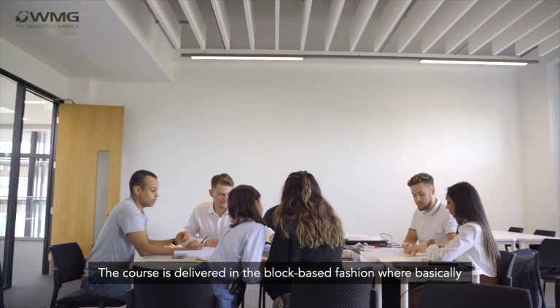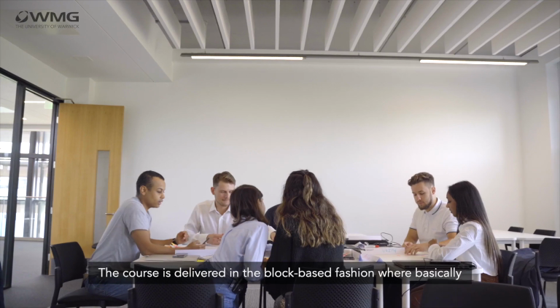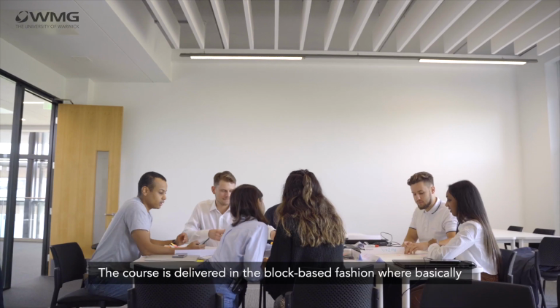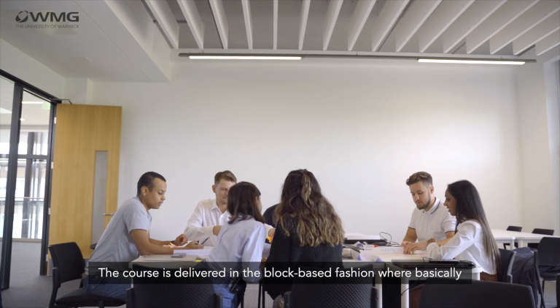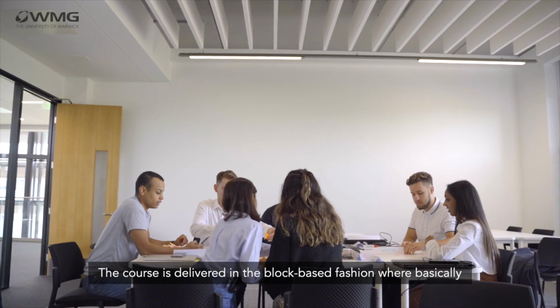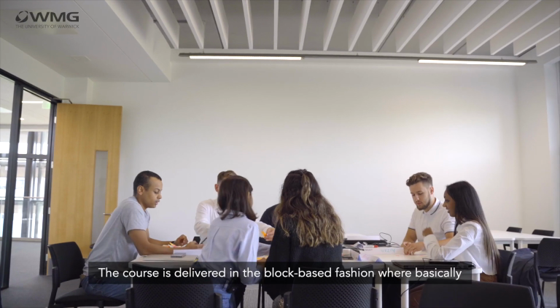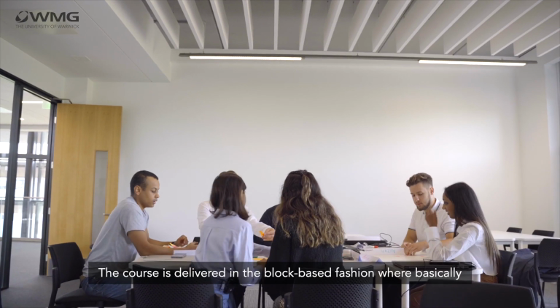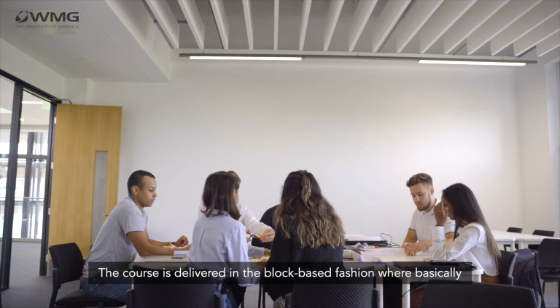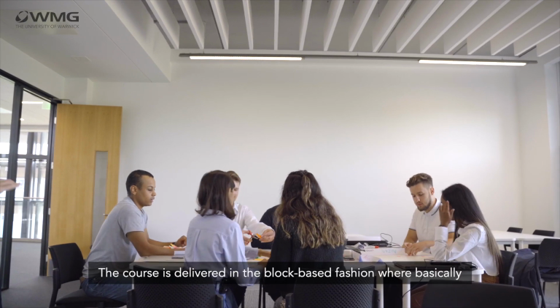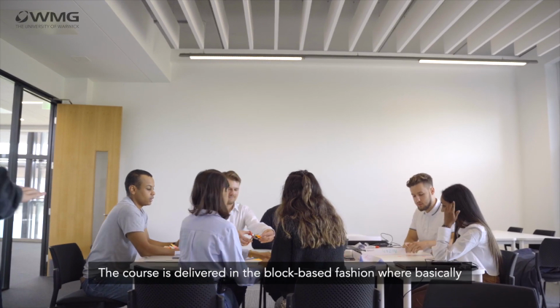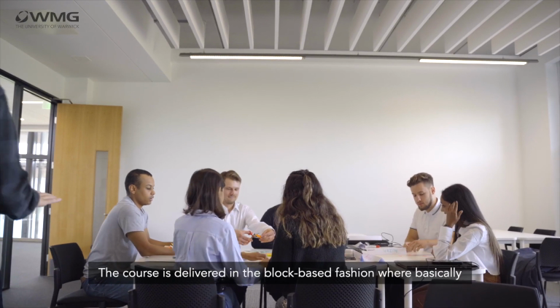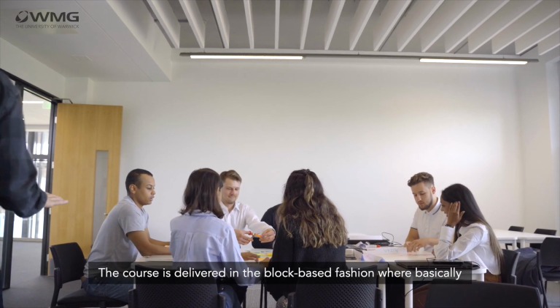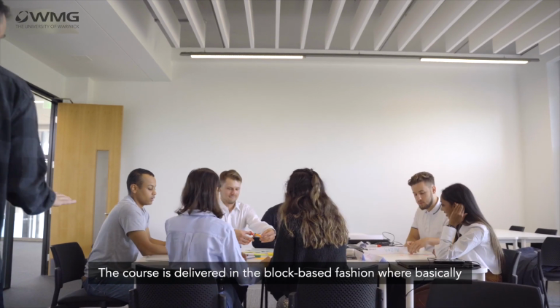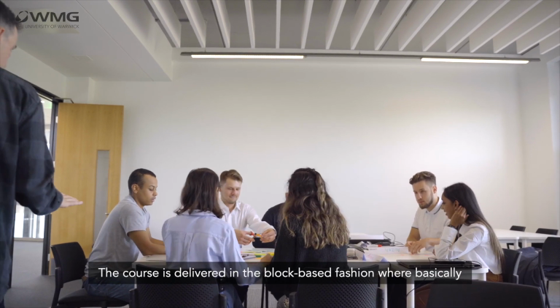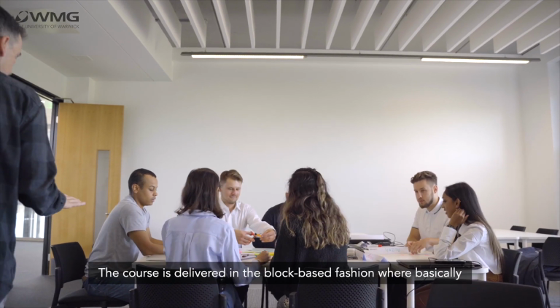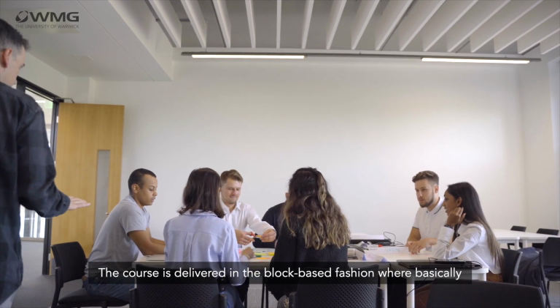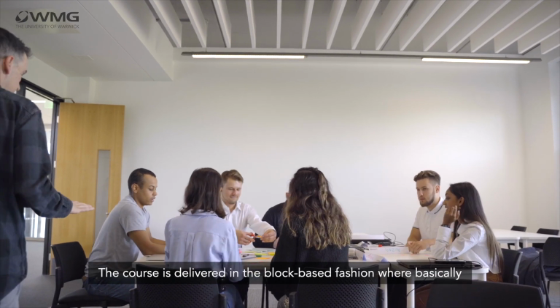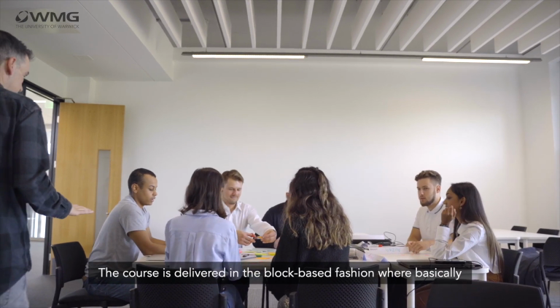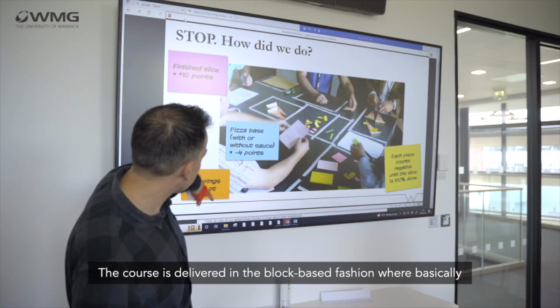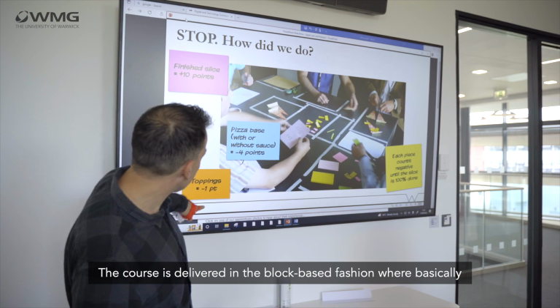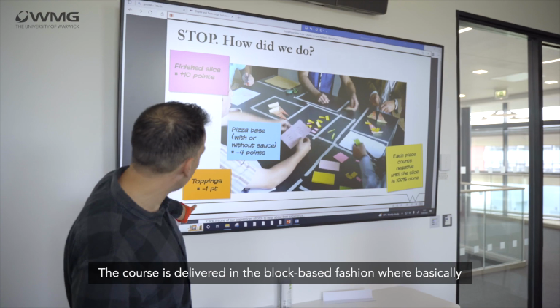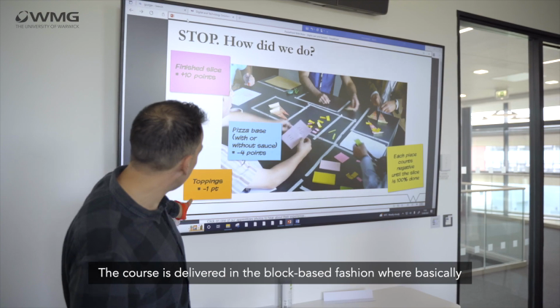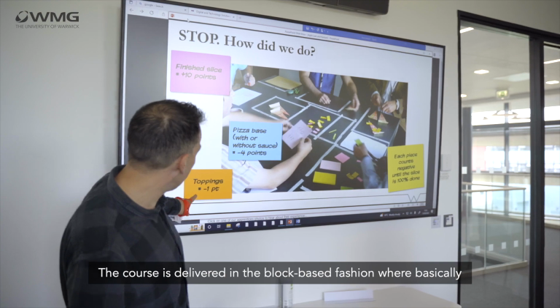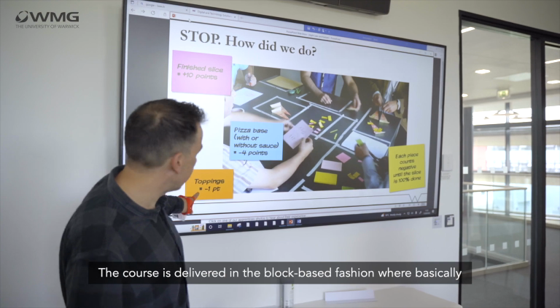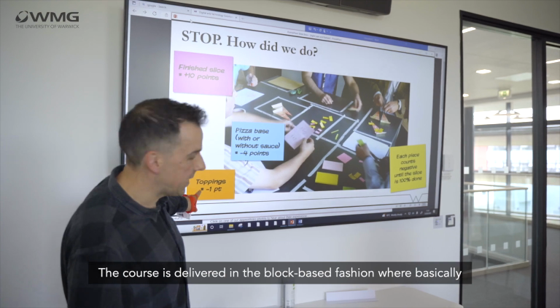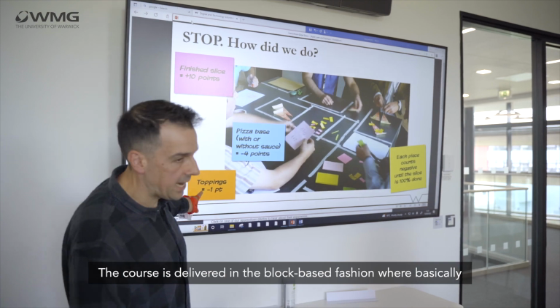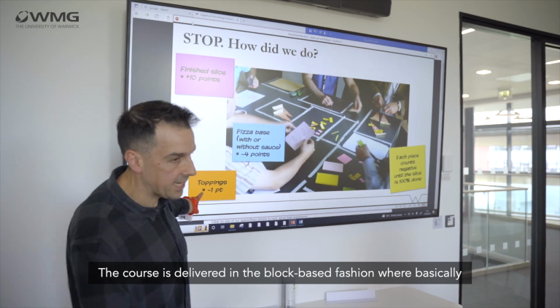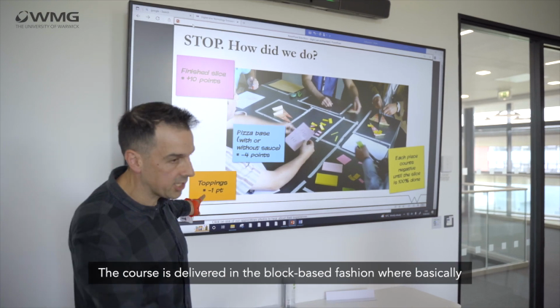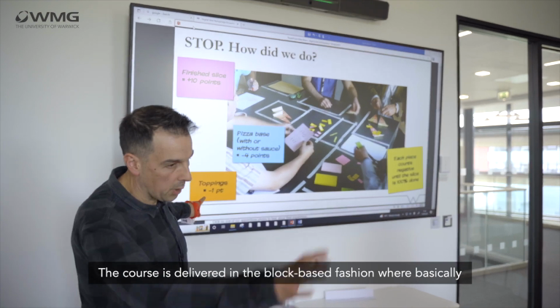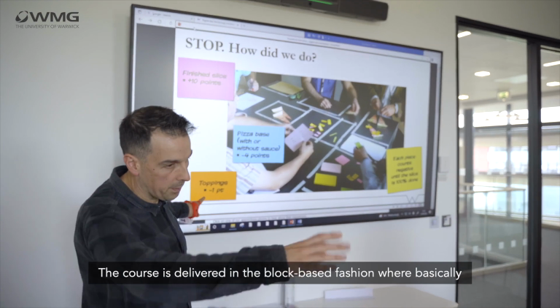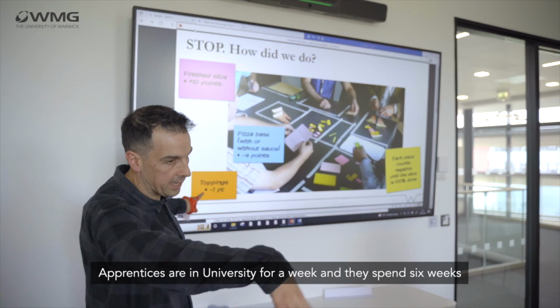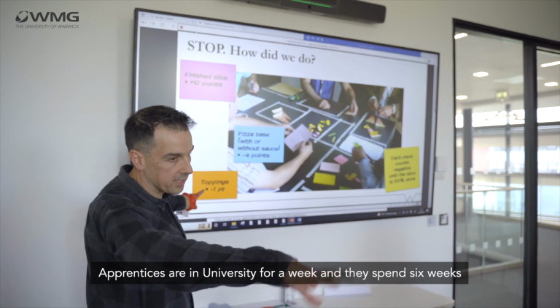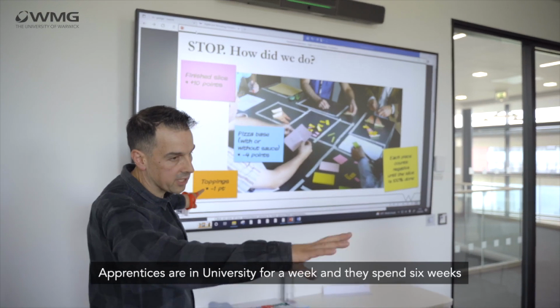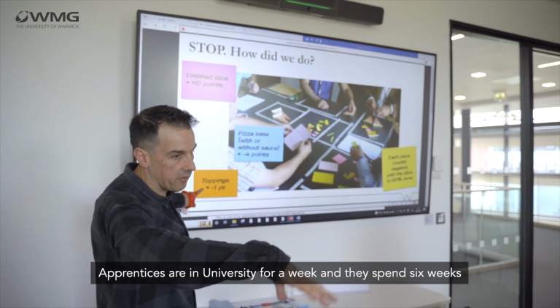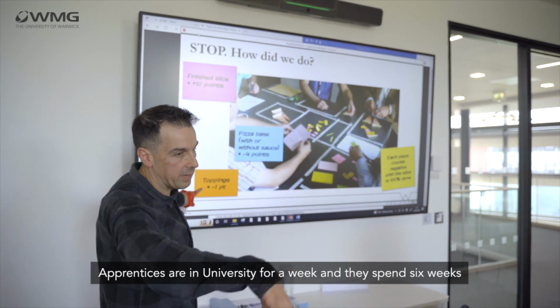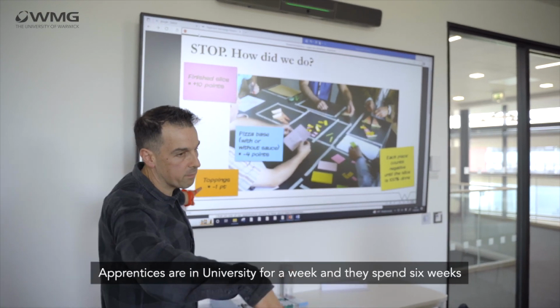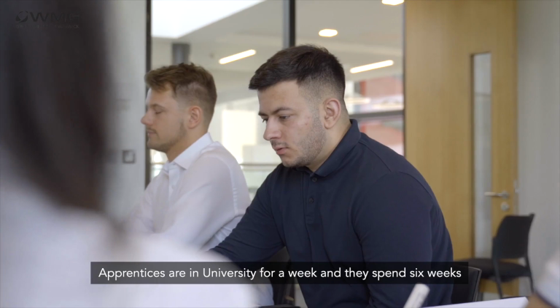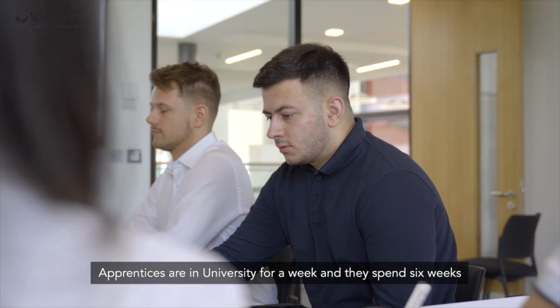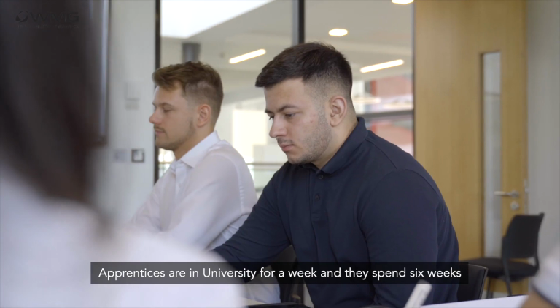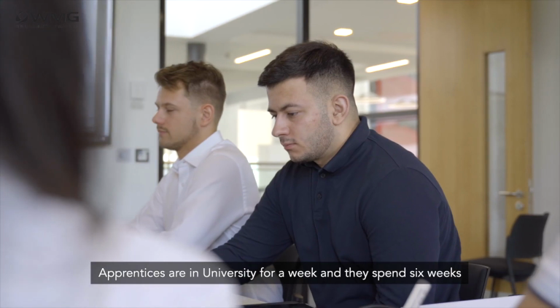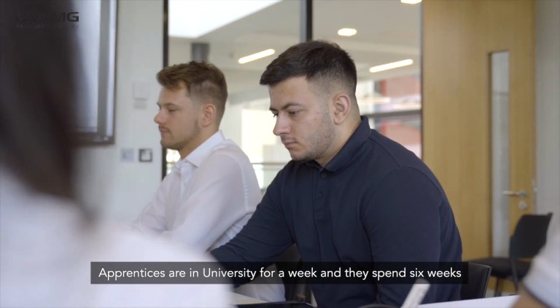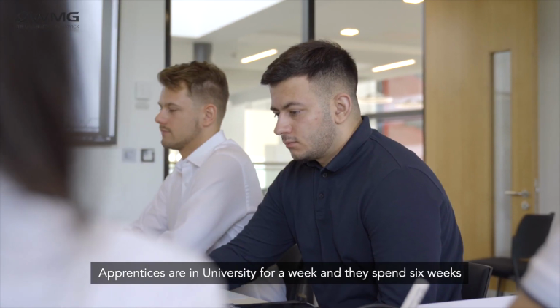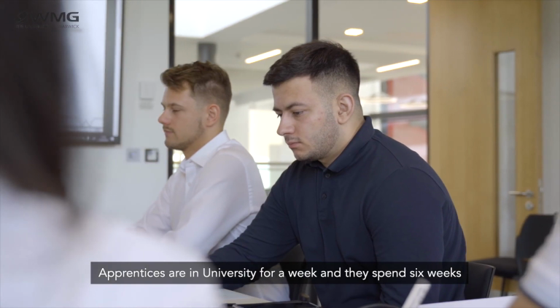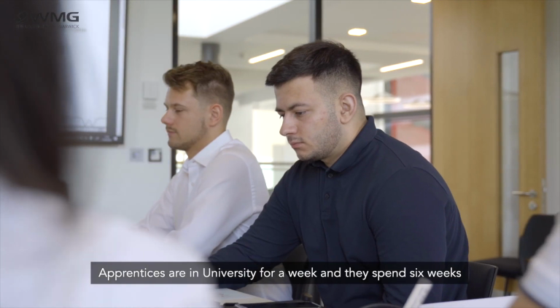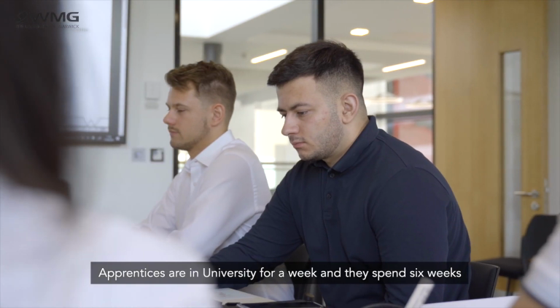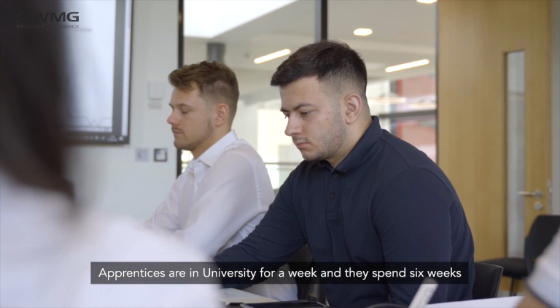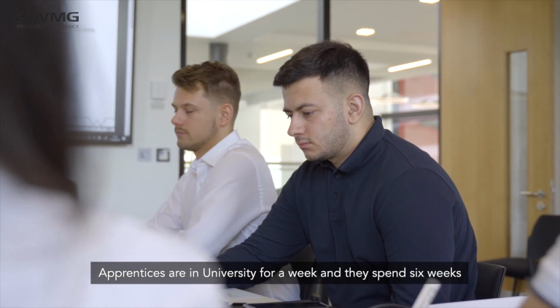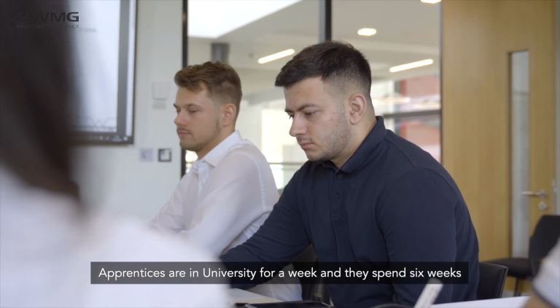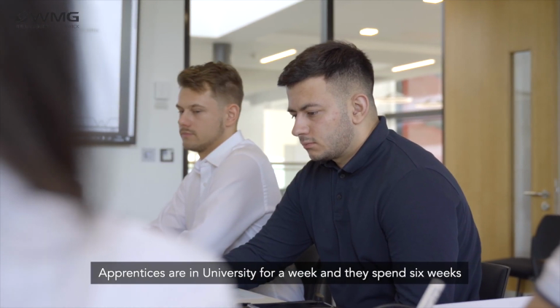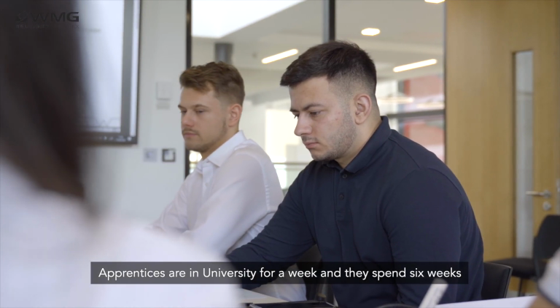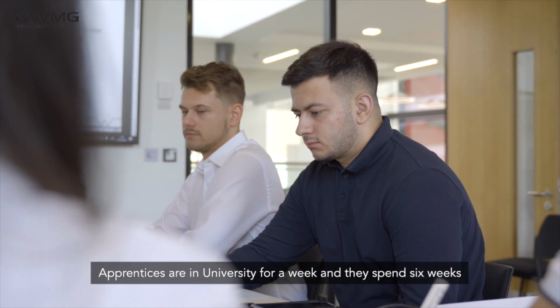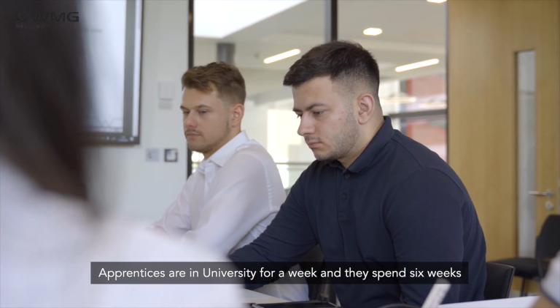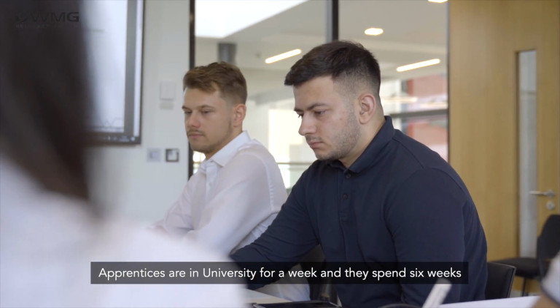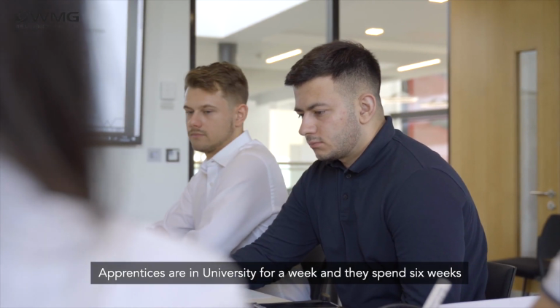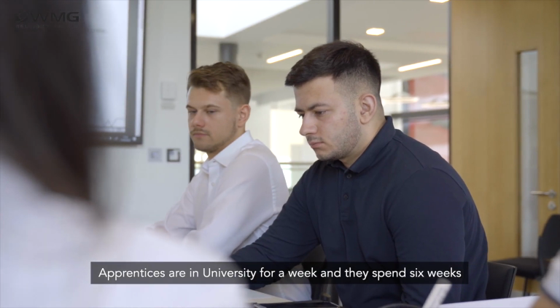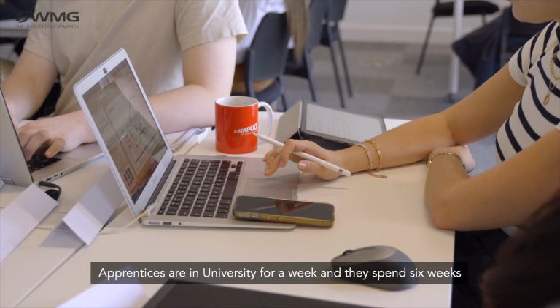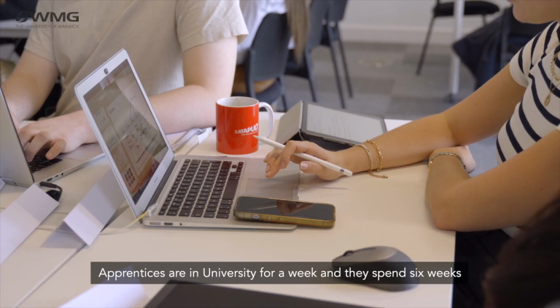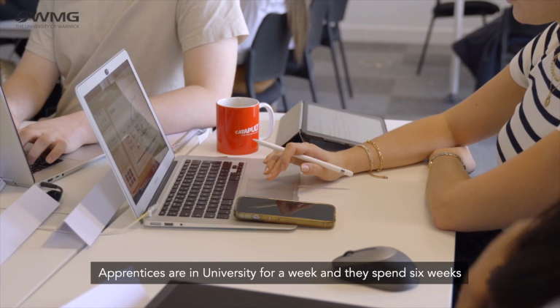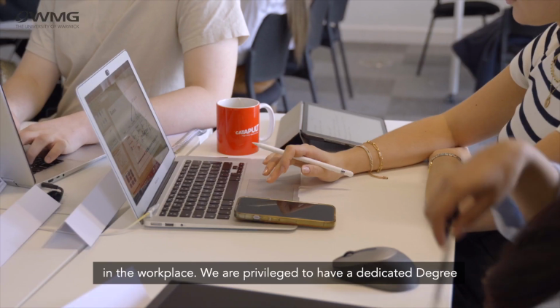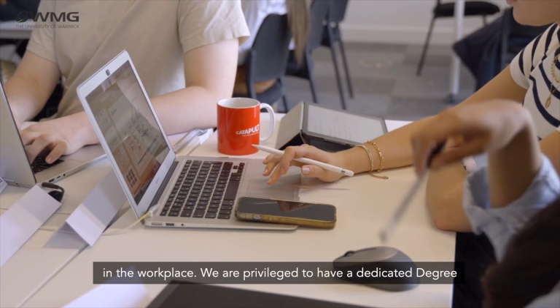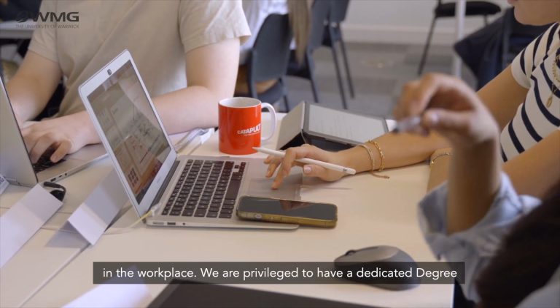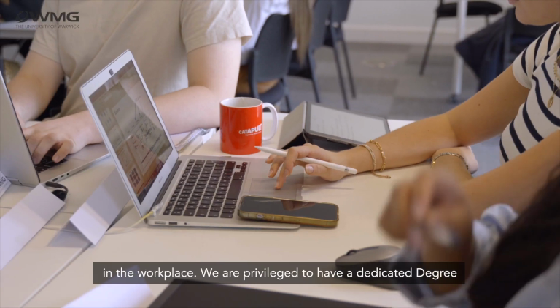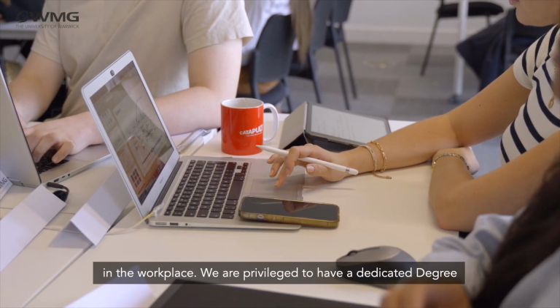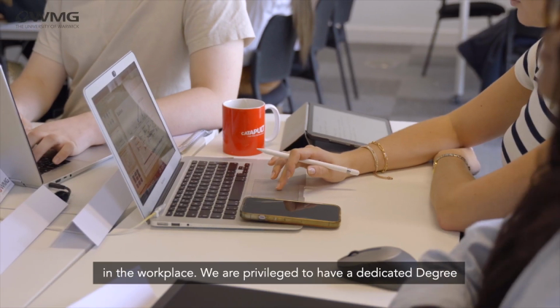The course is delivered in a block-based fashion where basically apprentices are in university for a week and they spend six weeks in the workplace.